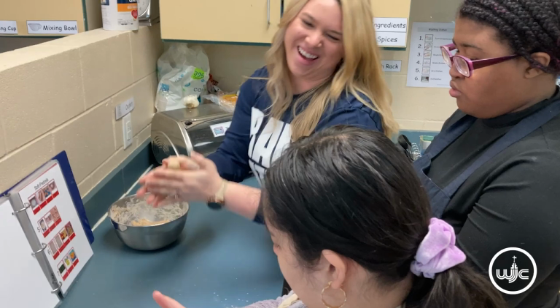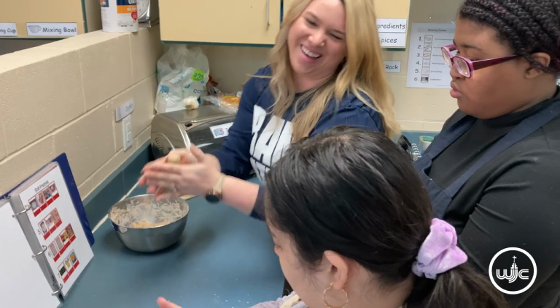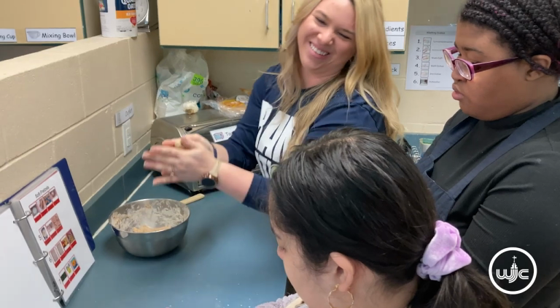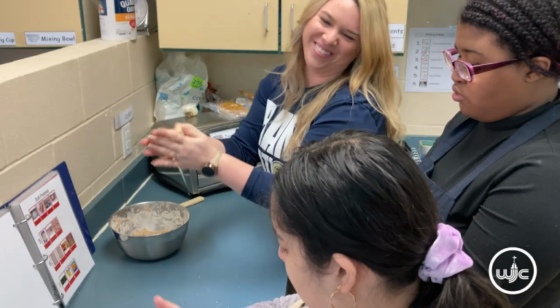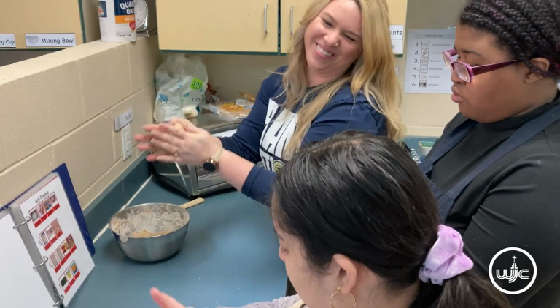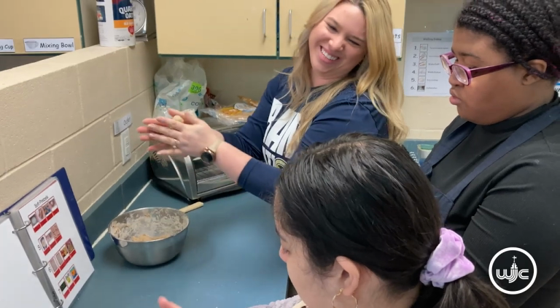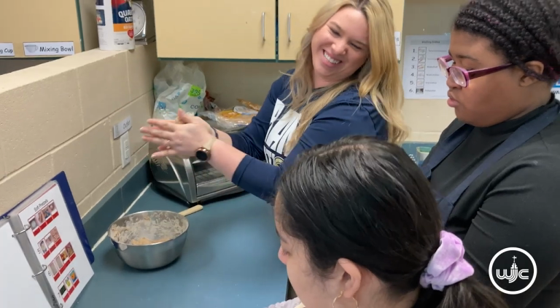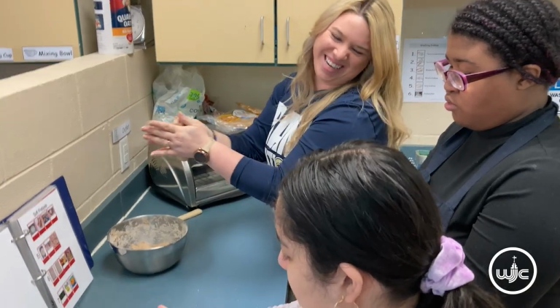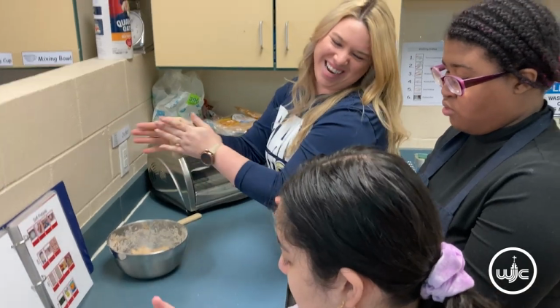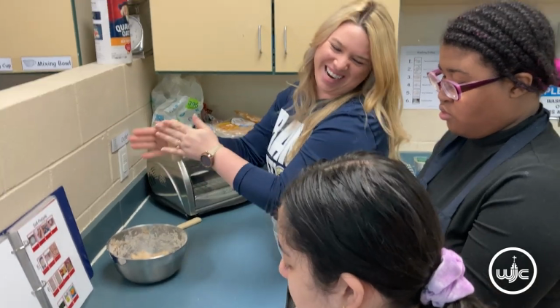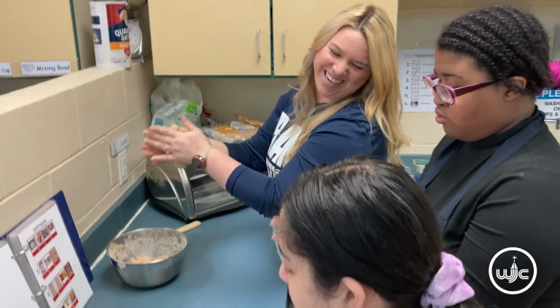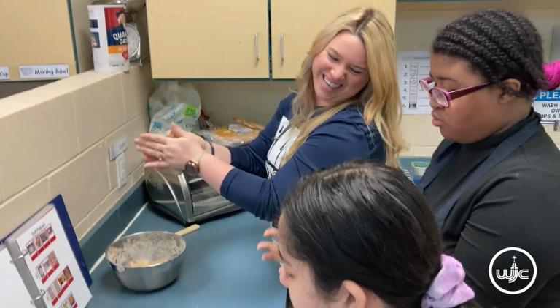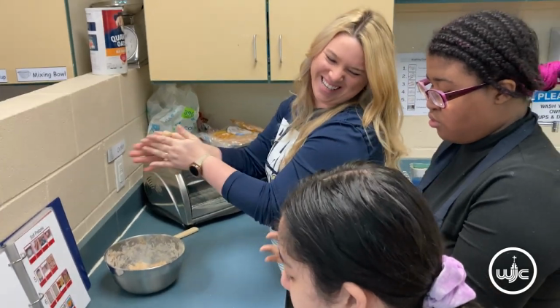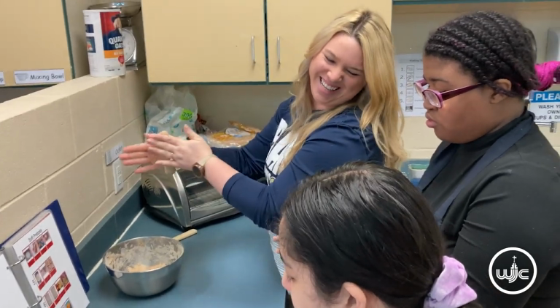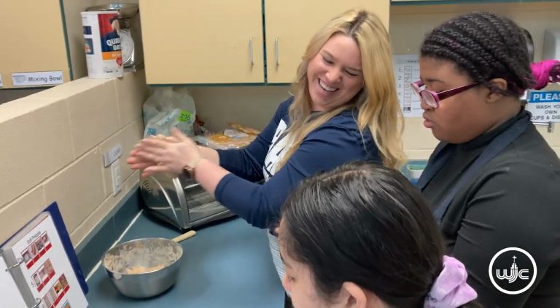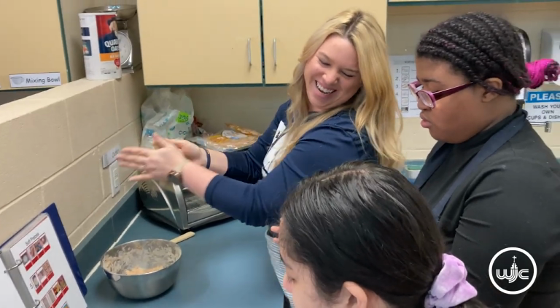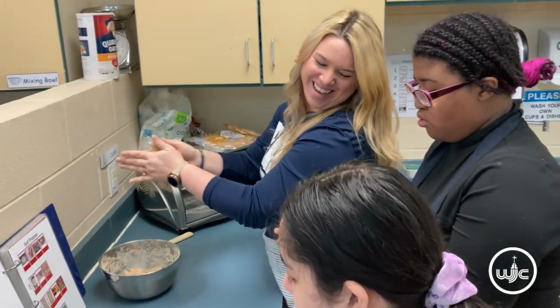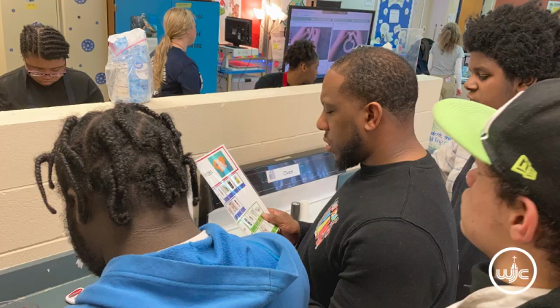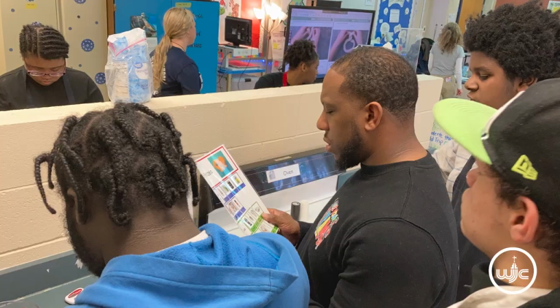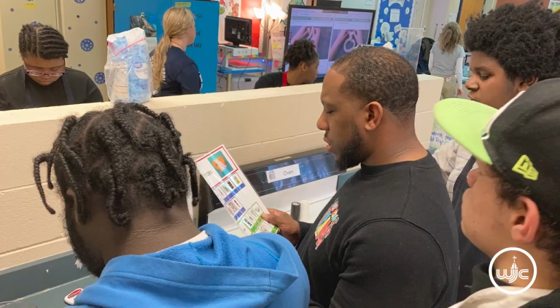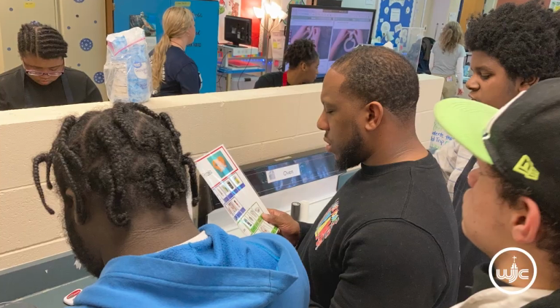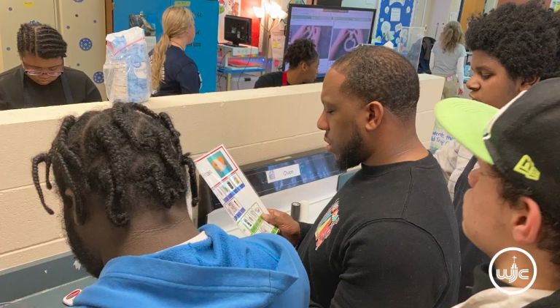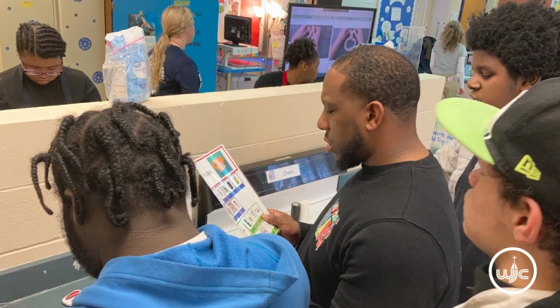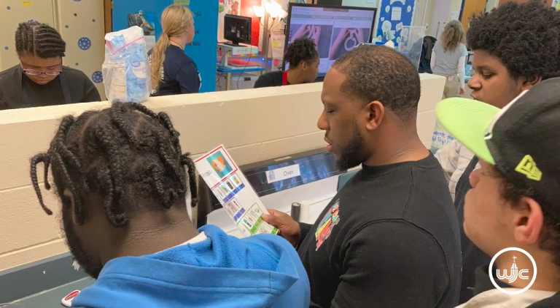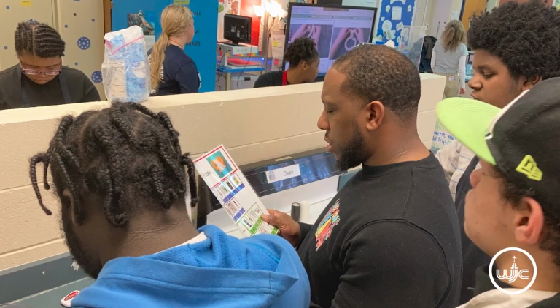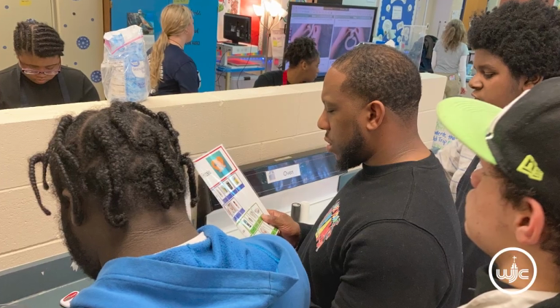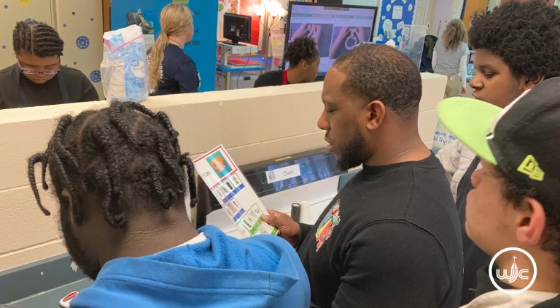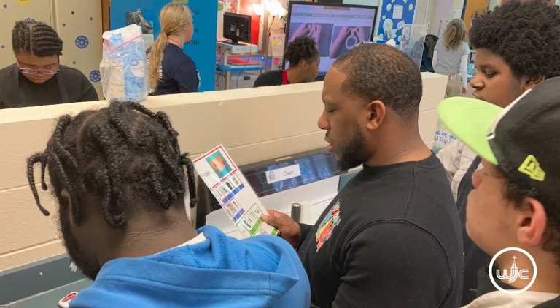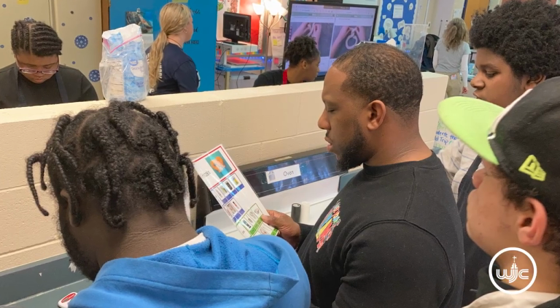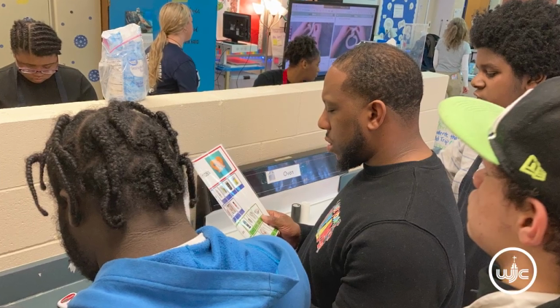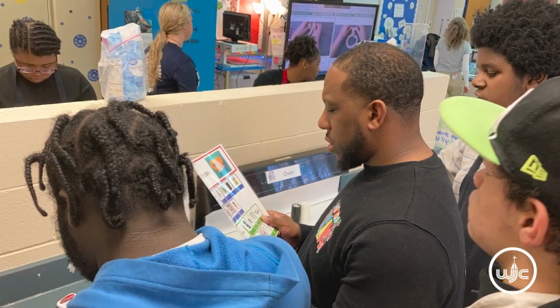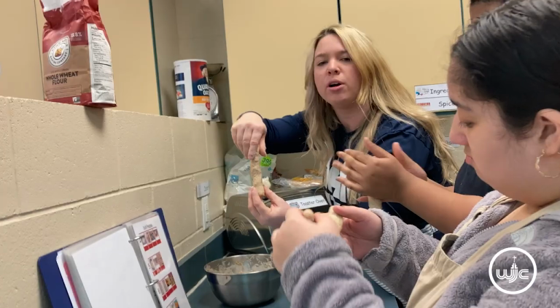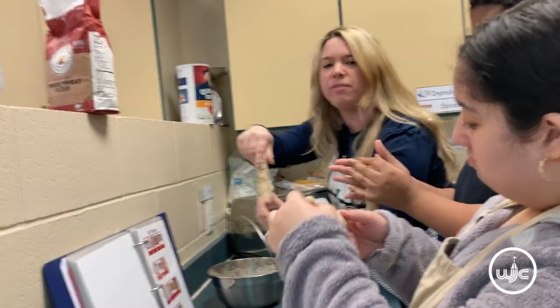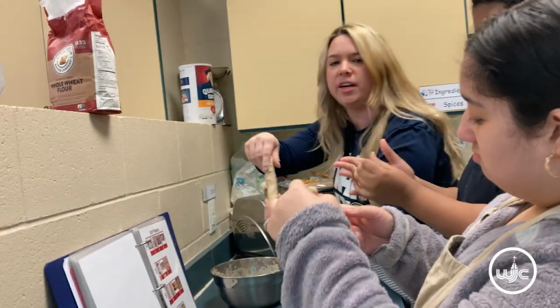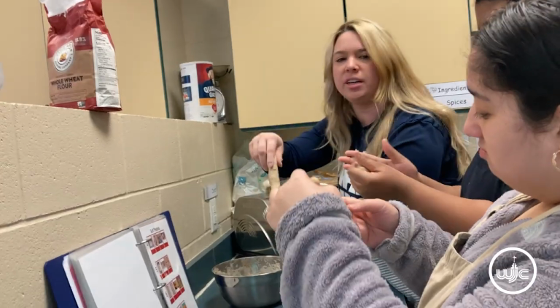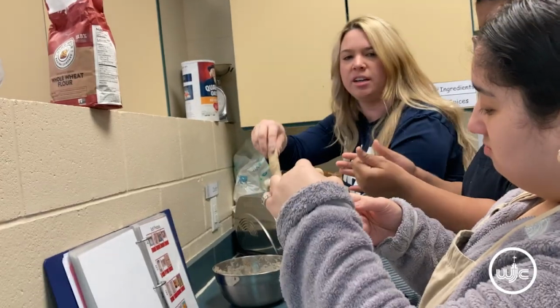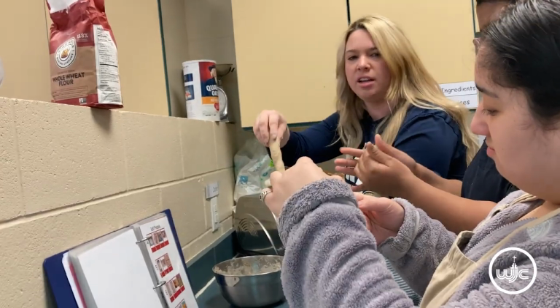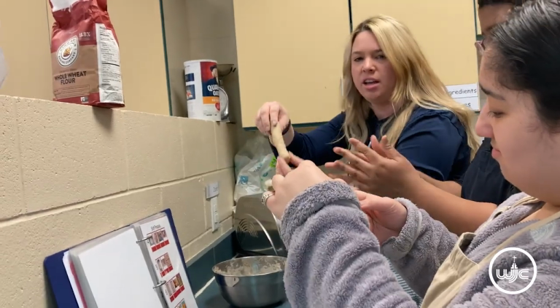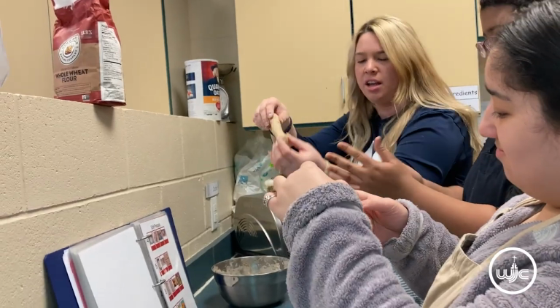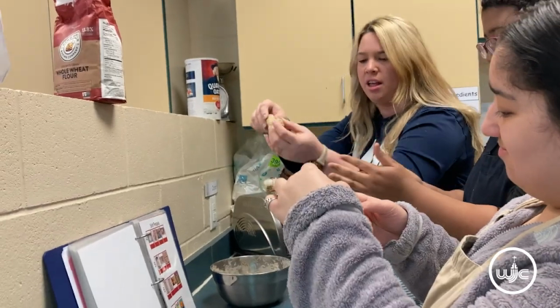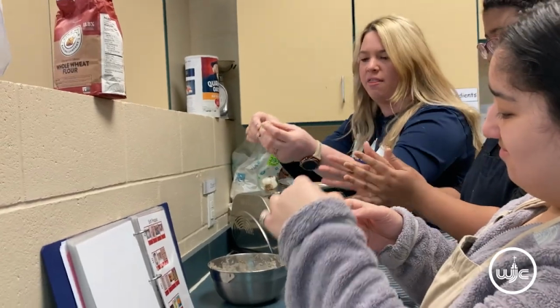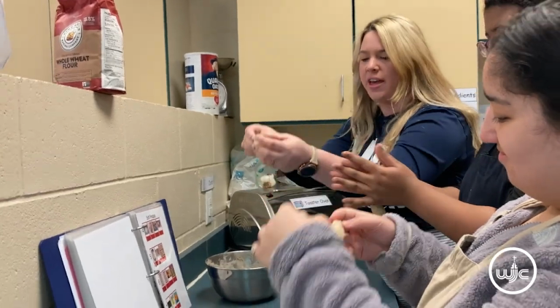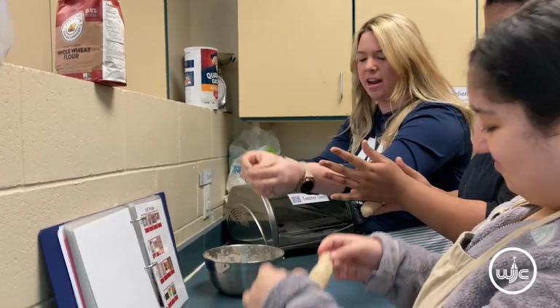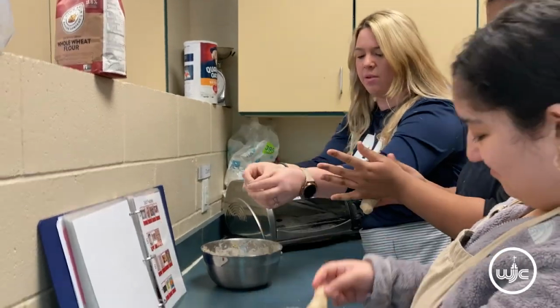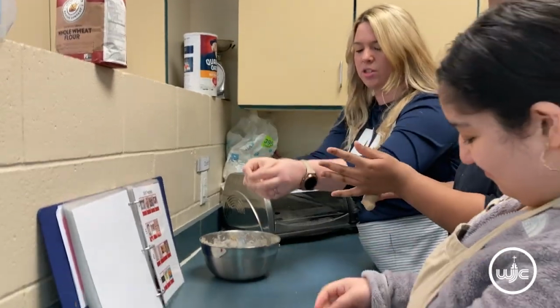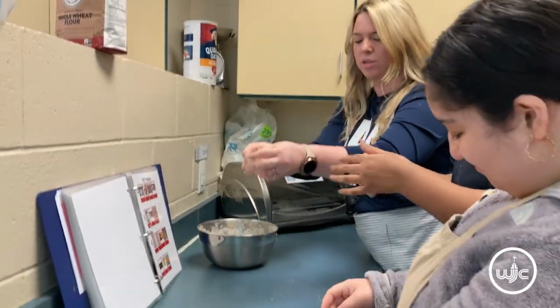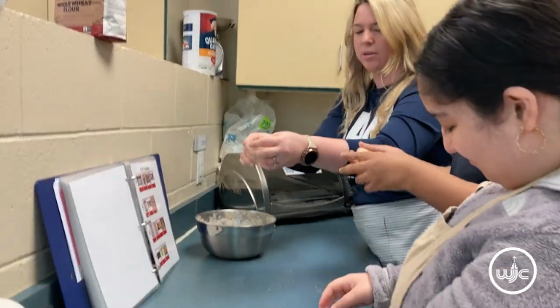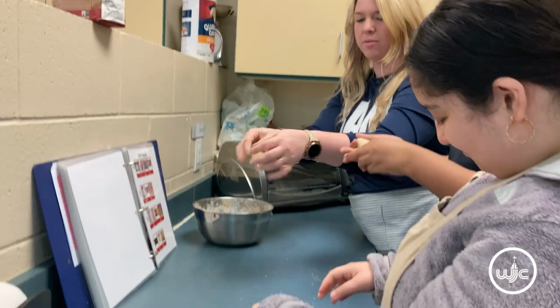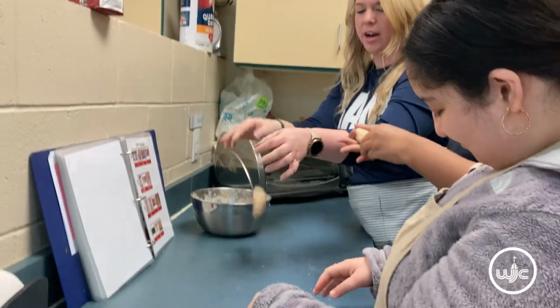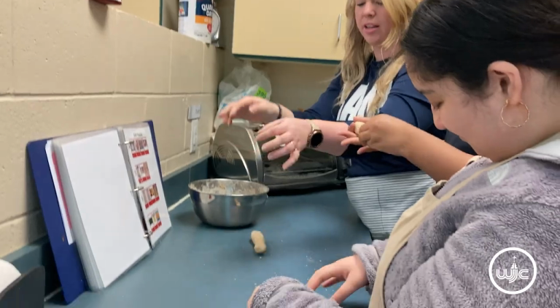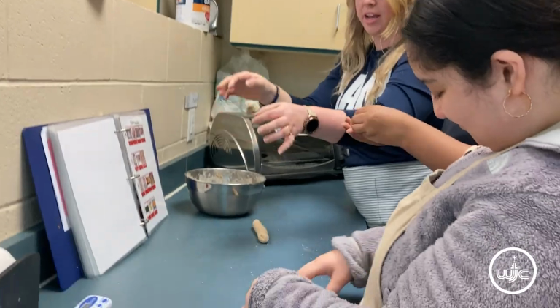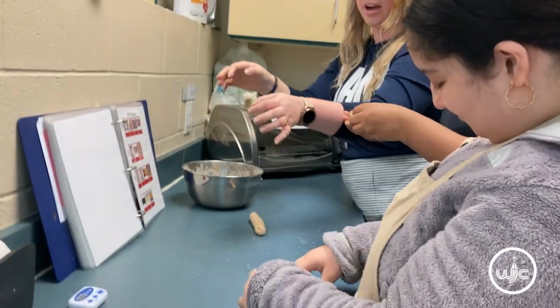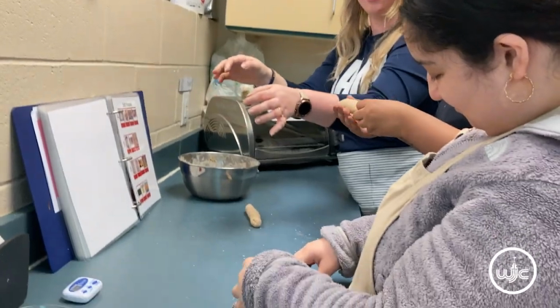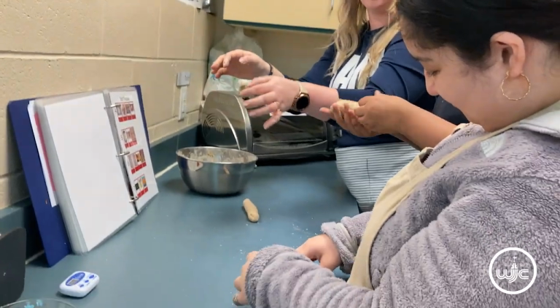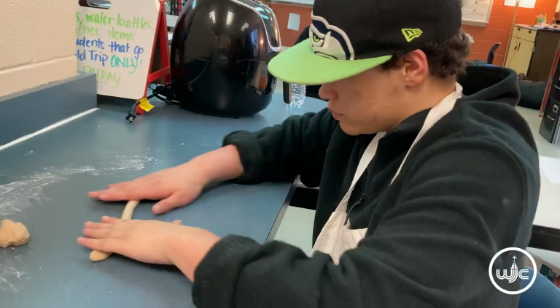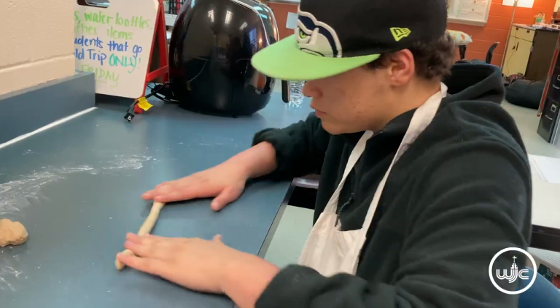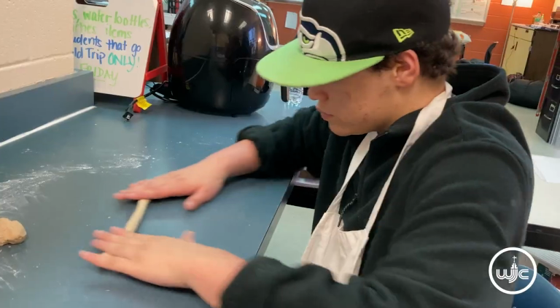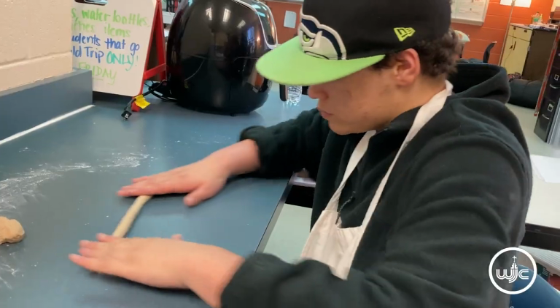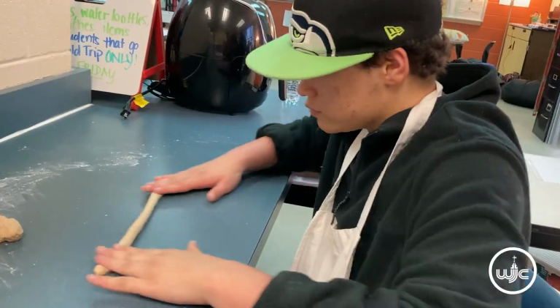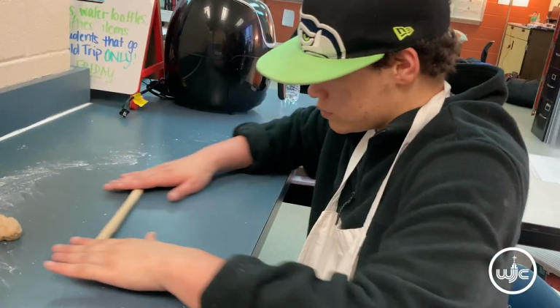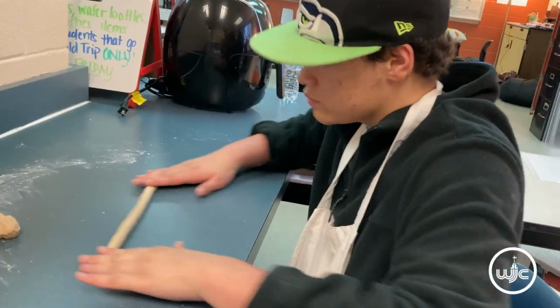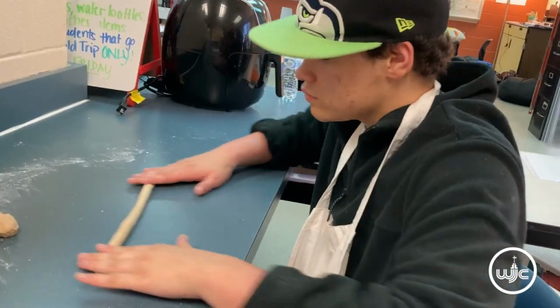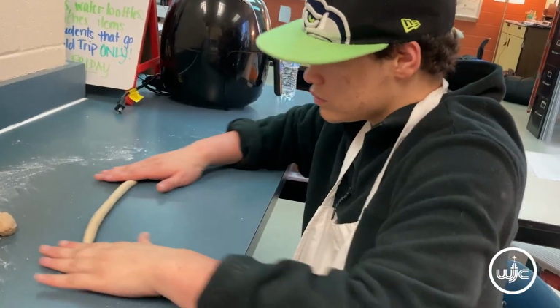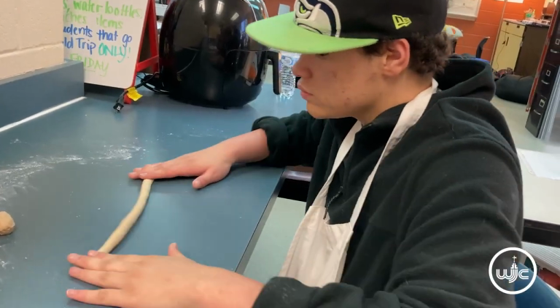Today my students and I are making soft pretzels. It's one of their favorite recipes. It's a lot of fun because they get their hands really dirty.